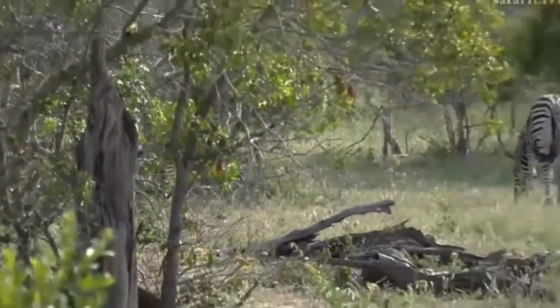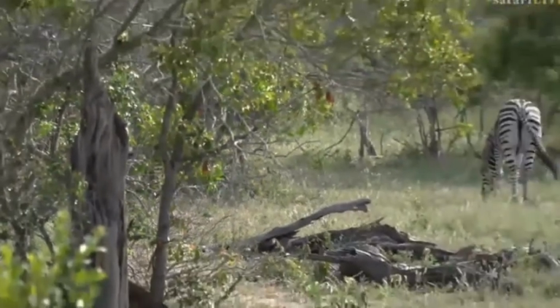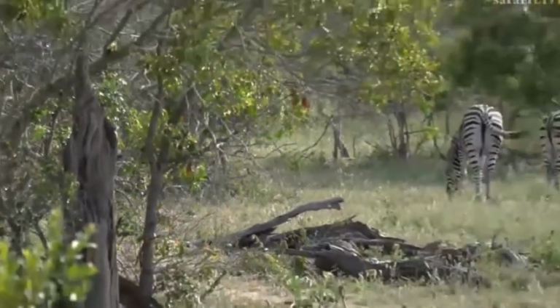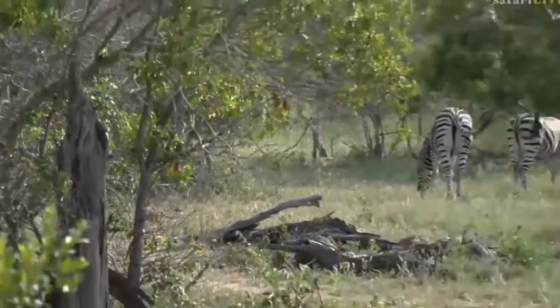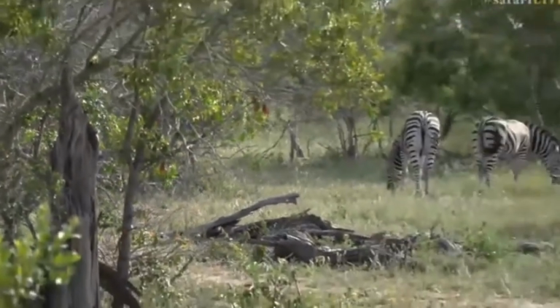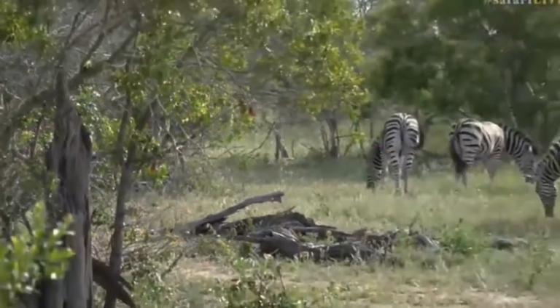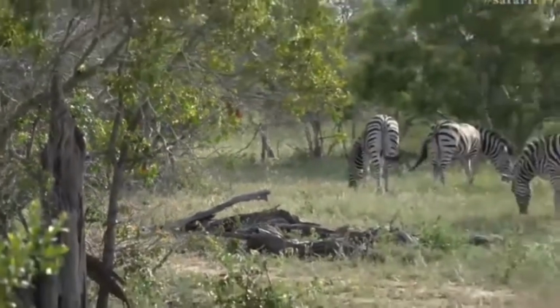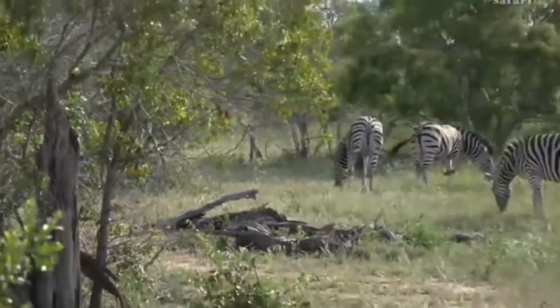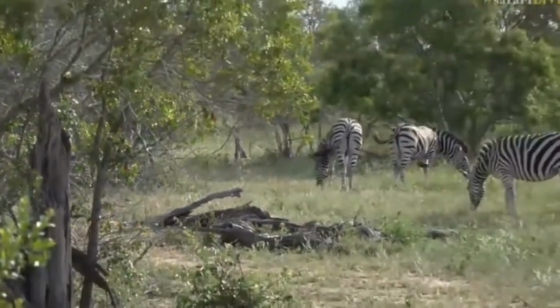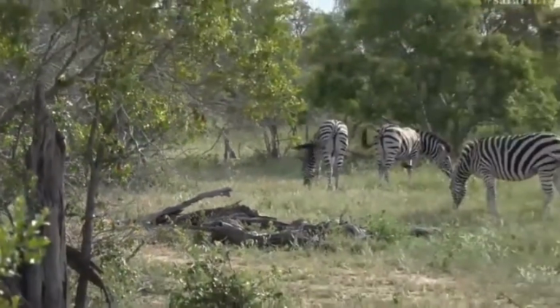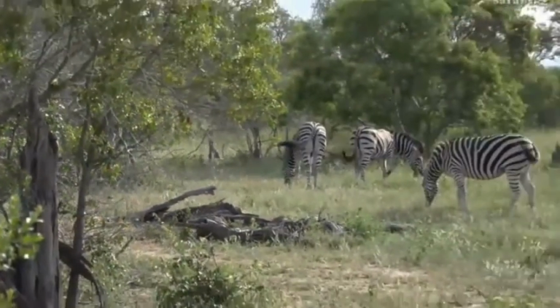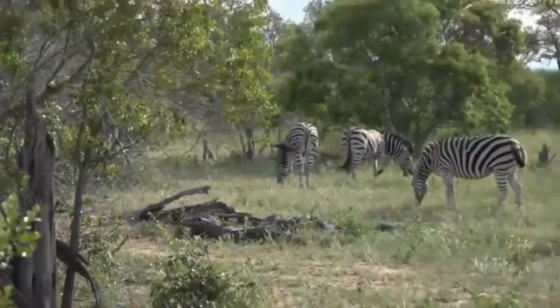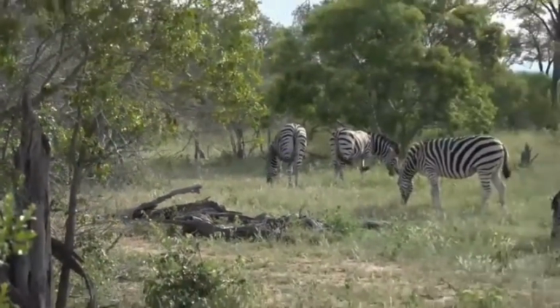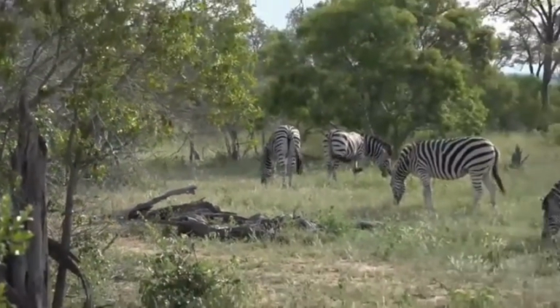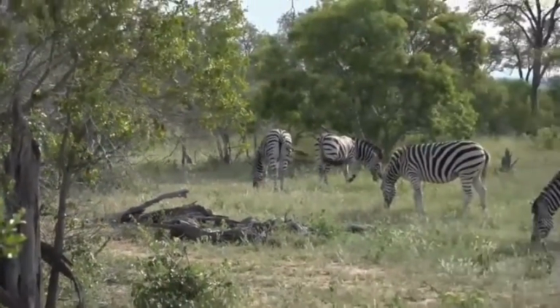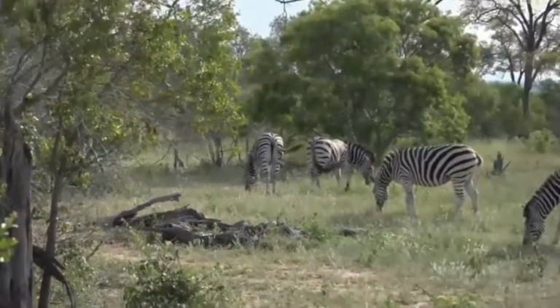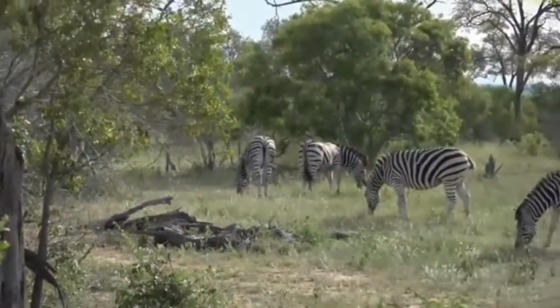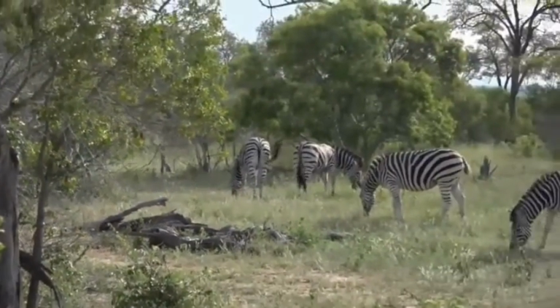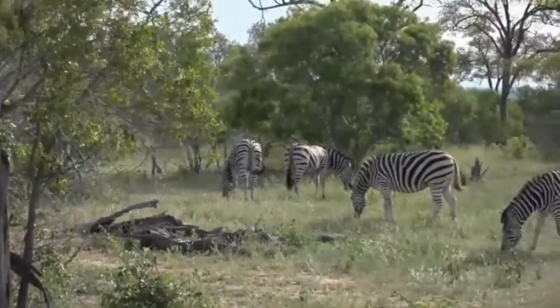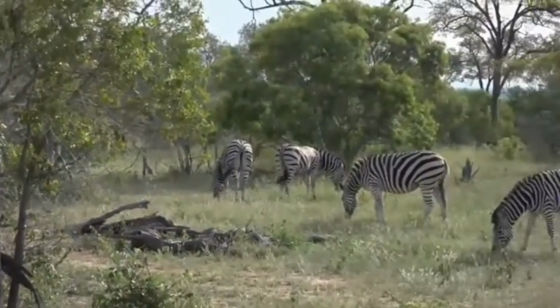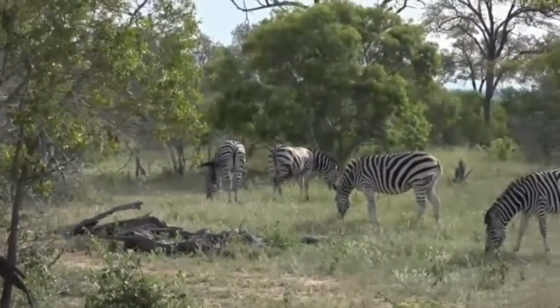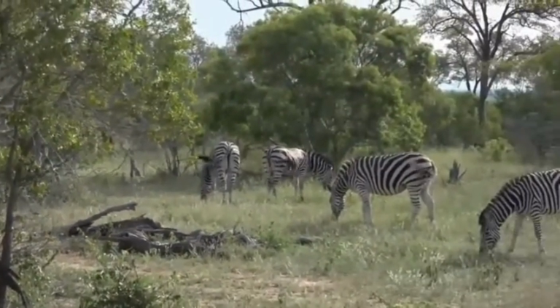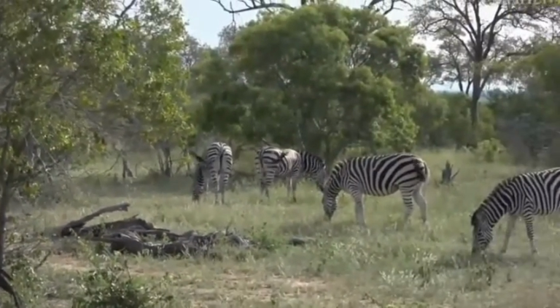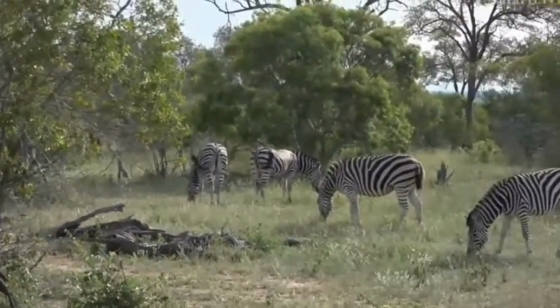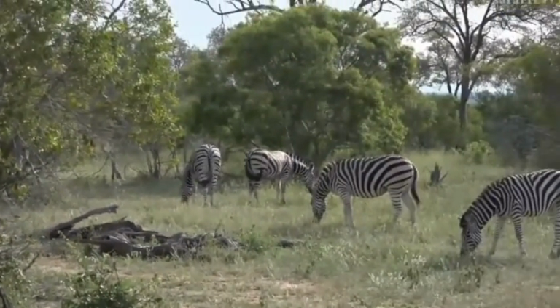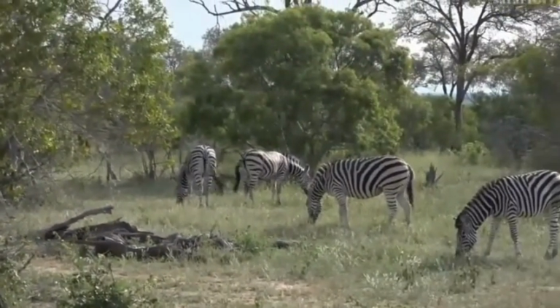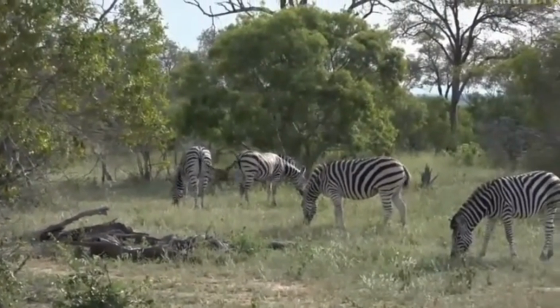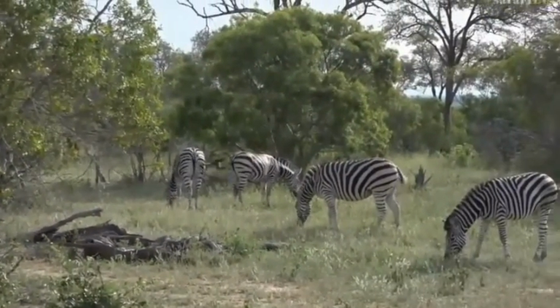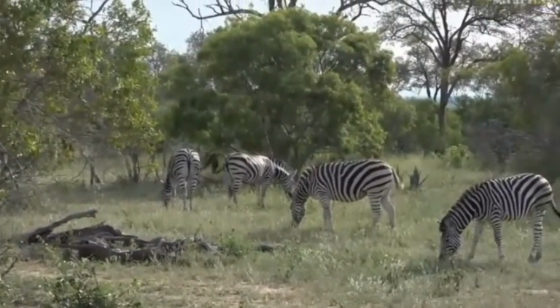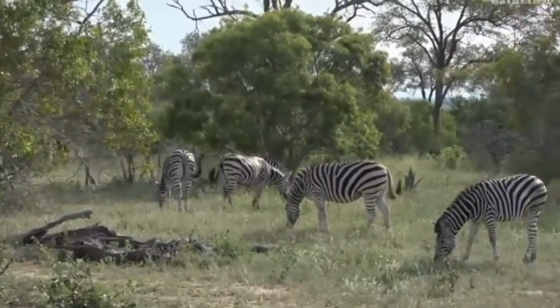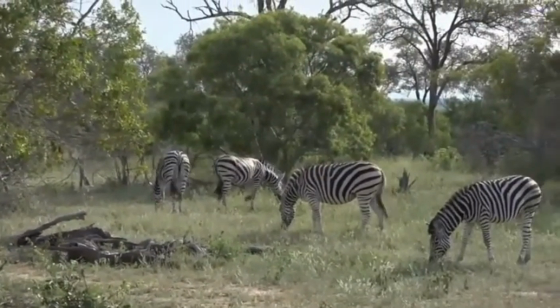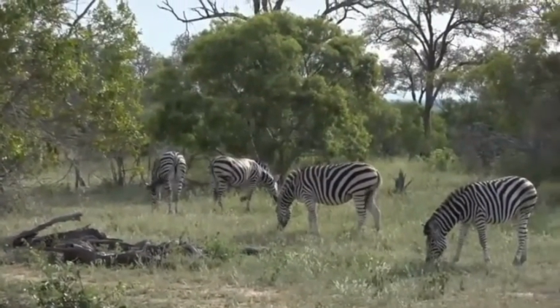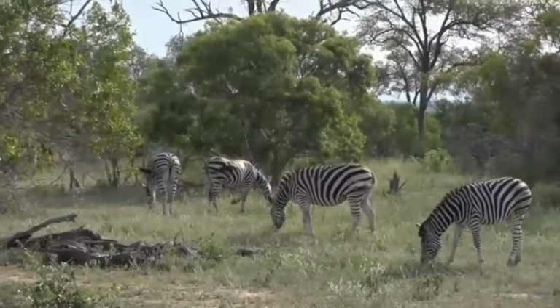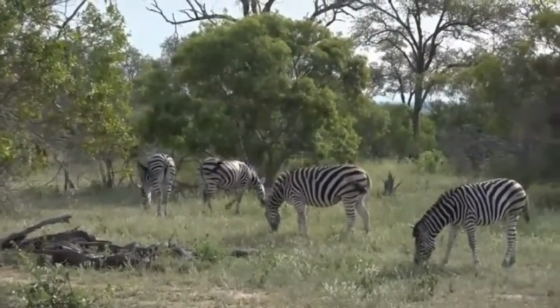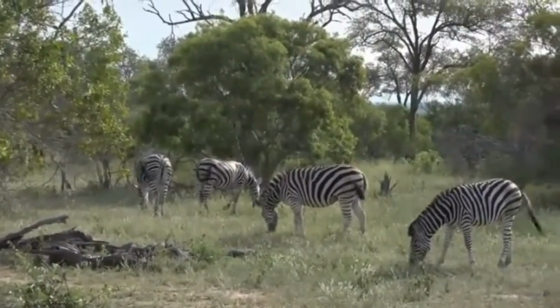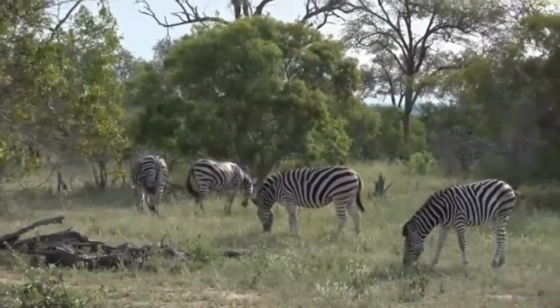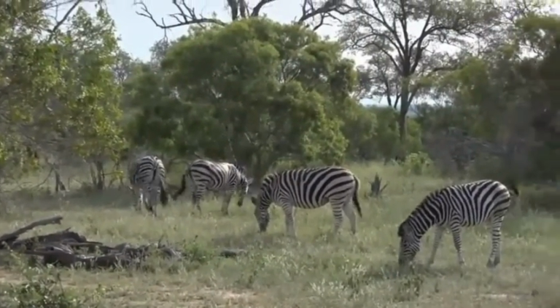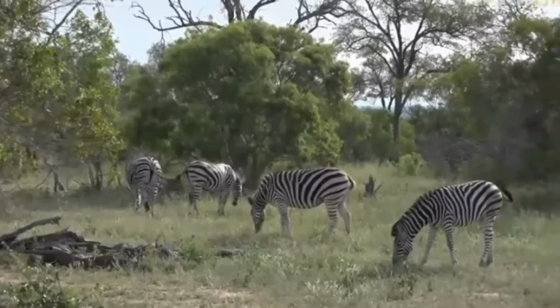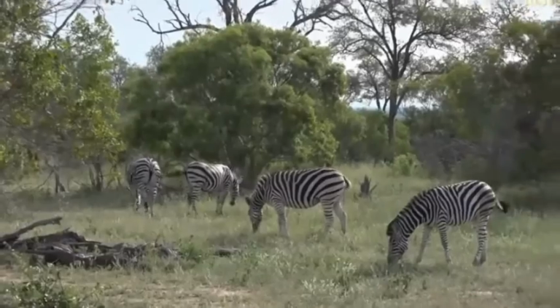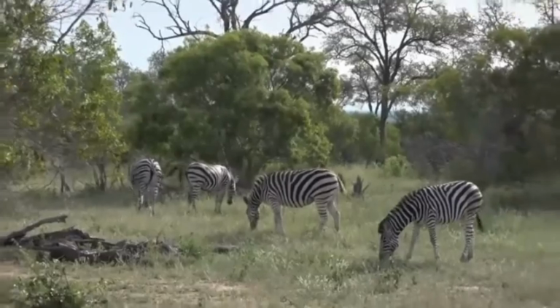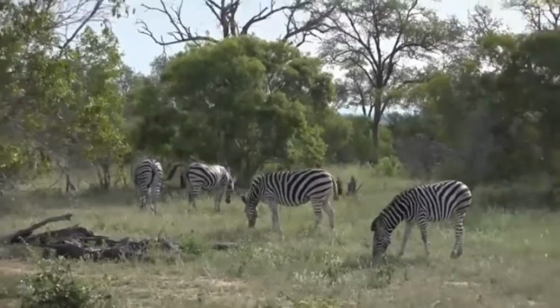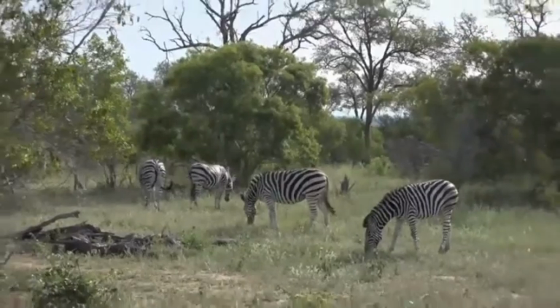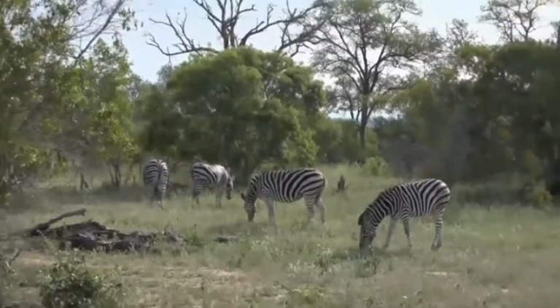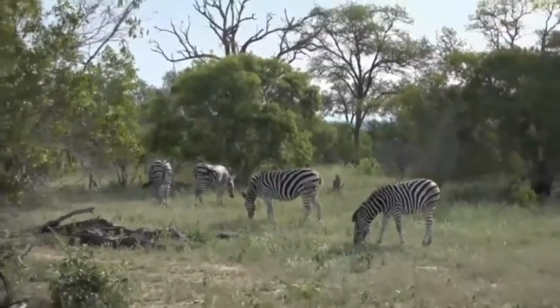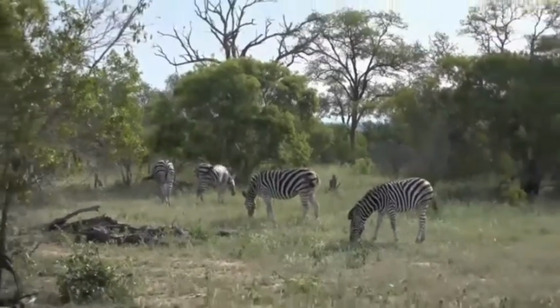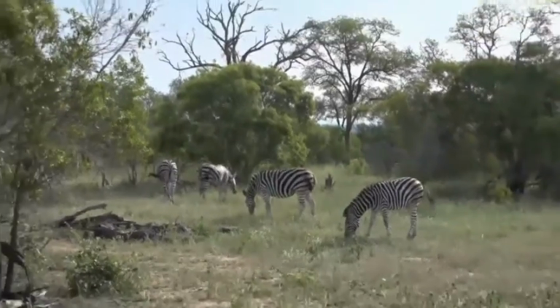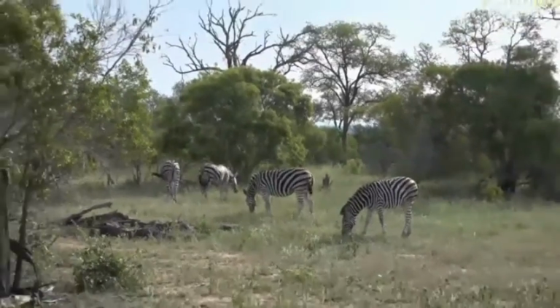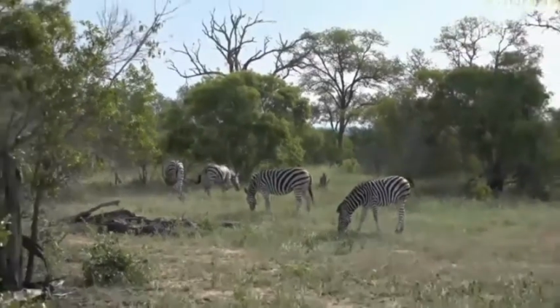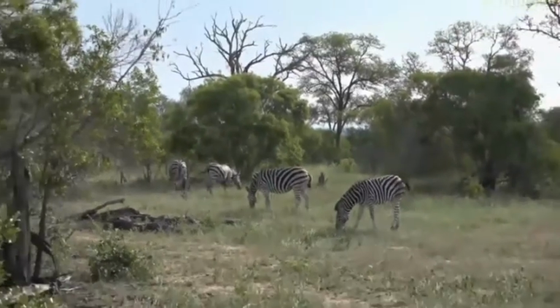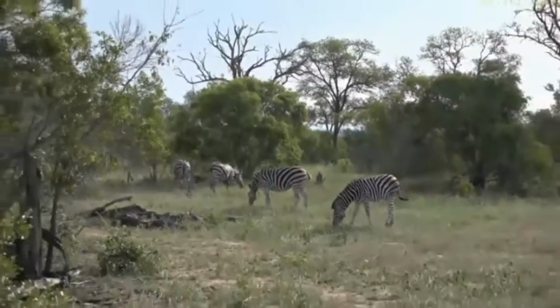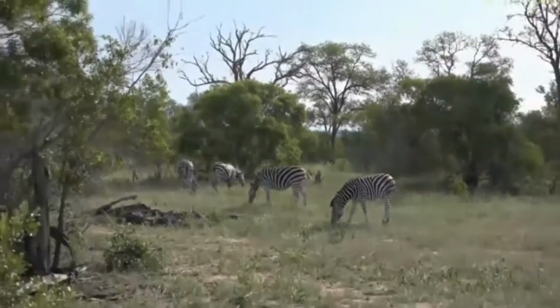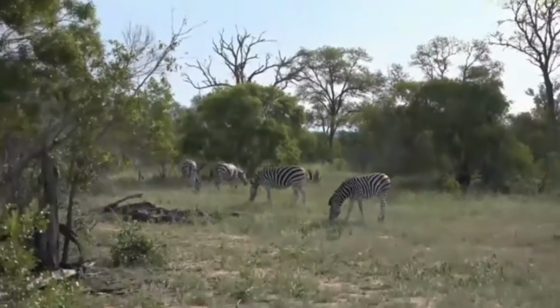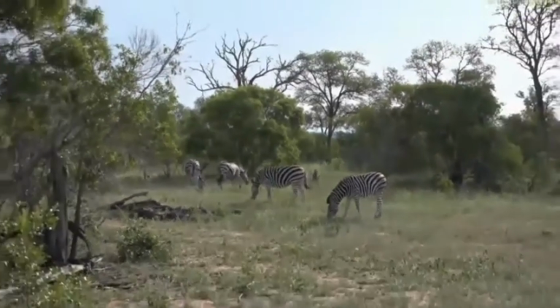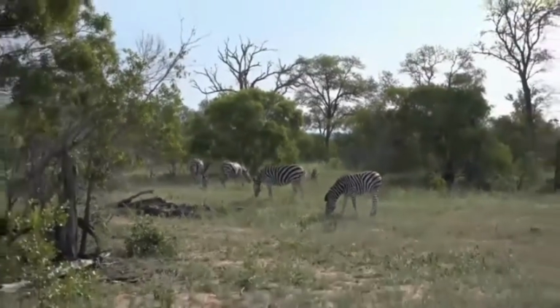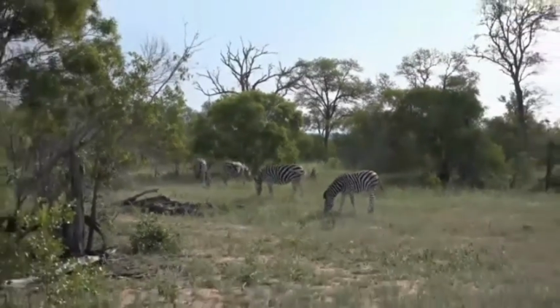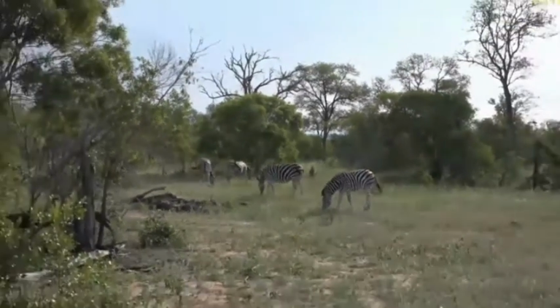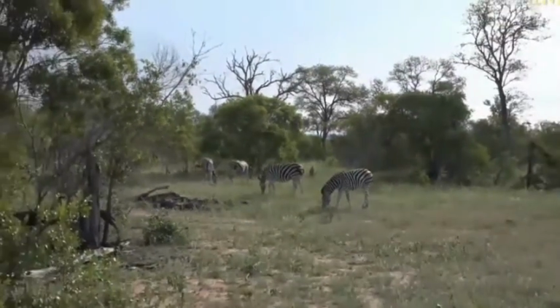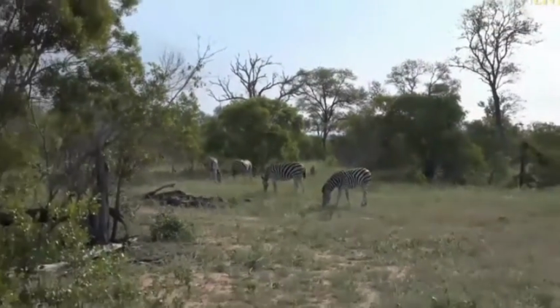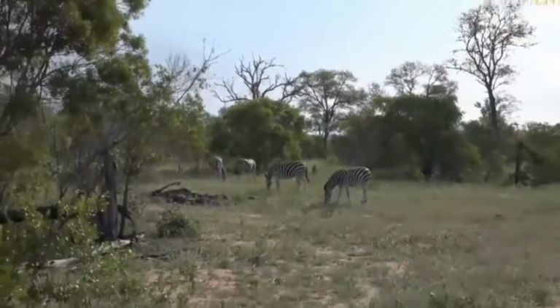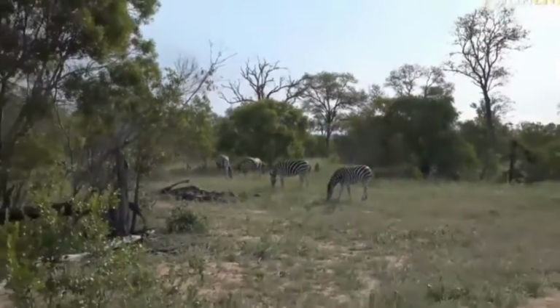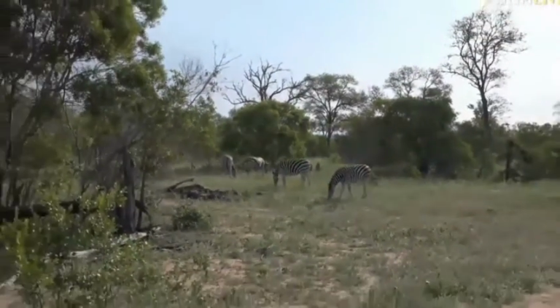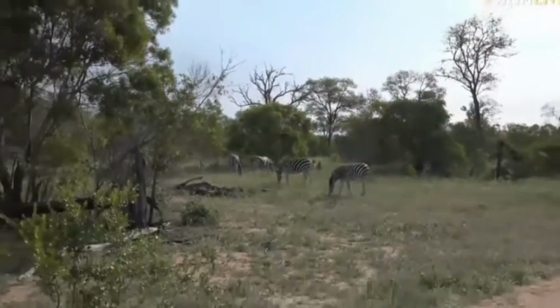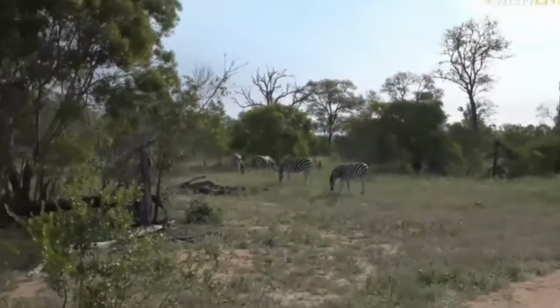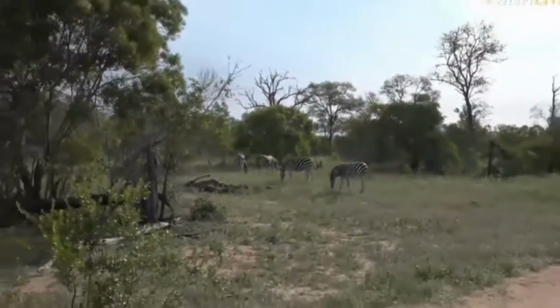I'm just going to try to get forward just a little bit so that we can carry on watching the little baby, because it is very, very cute.